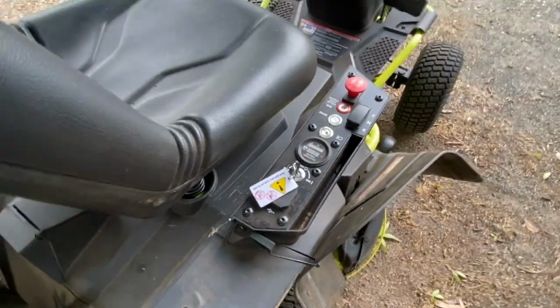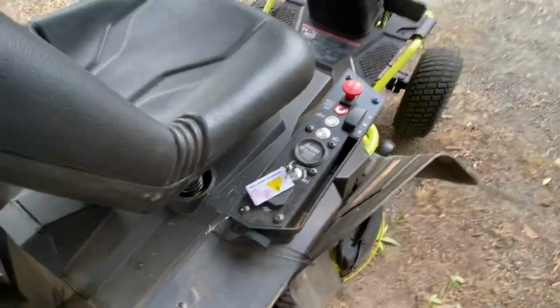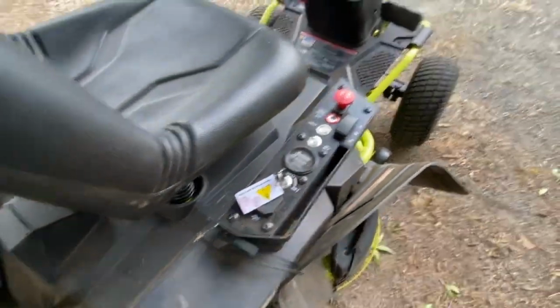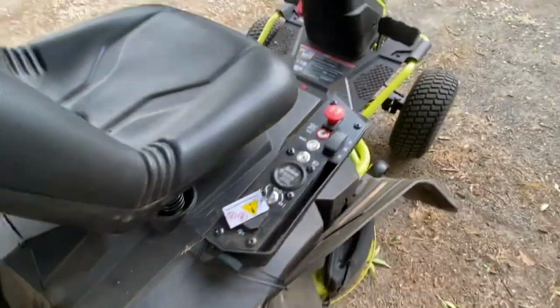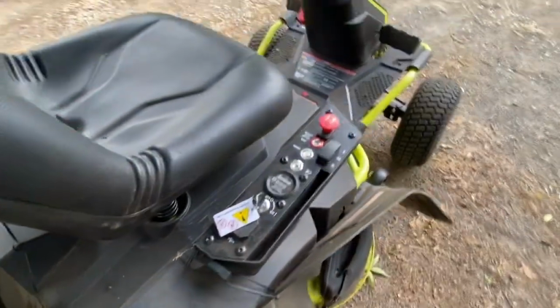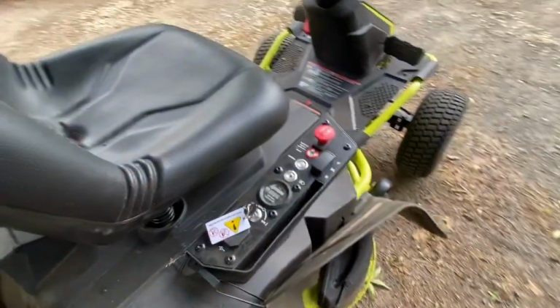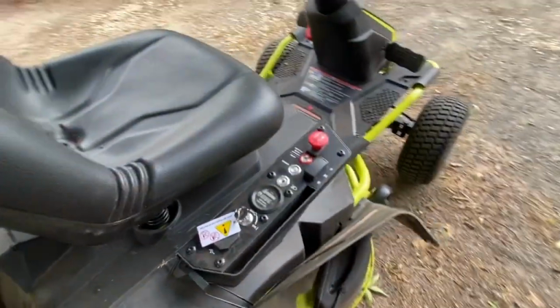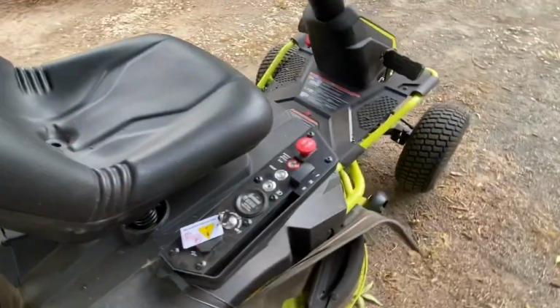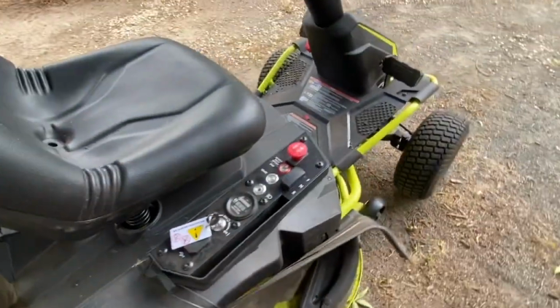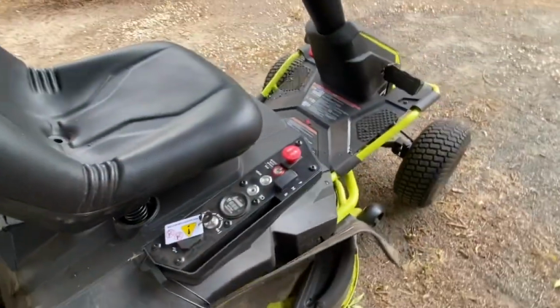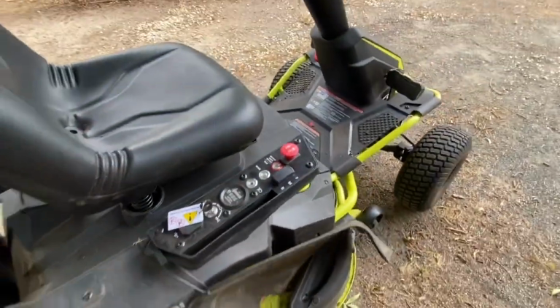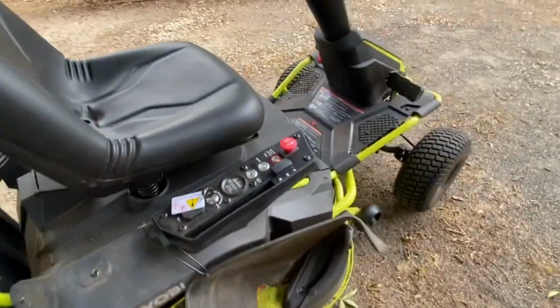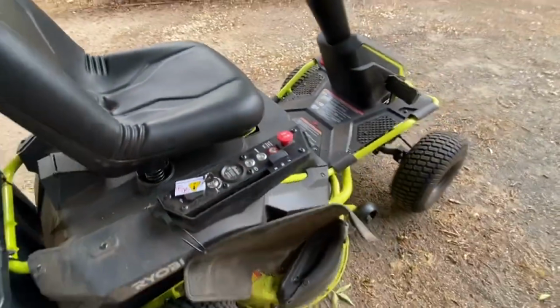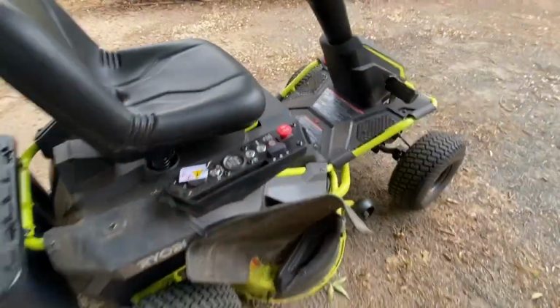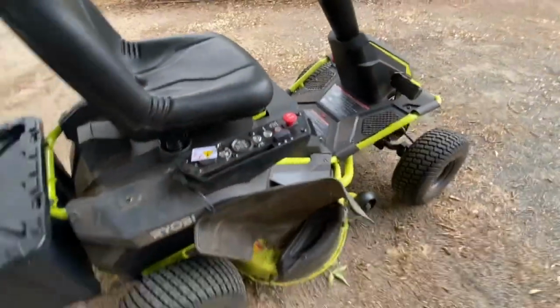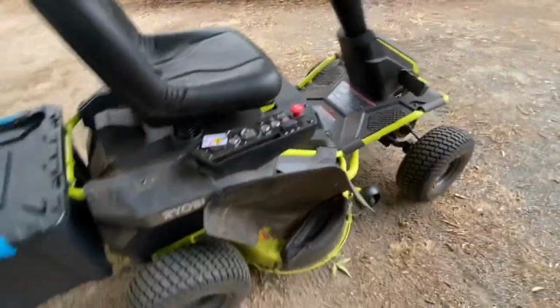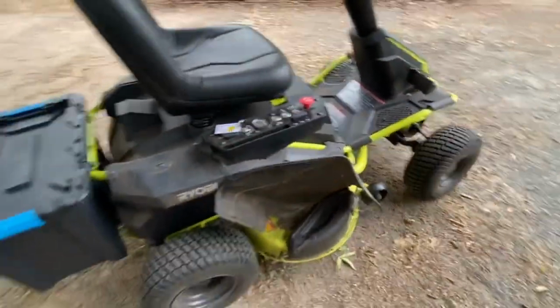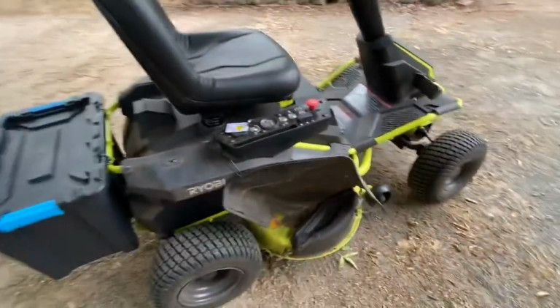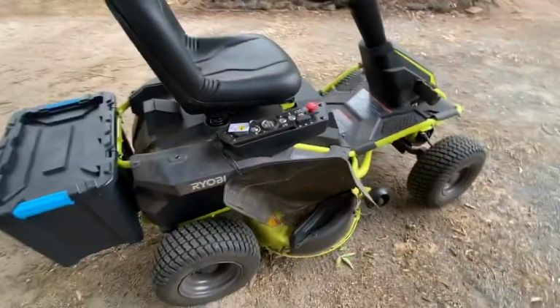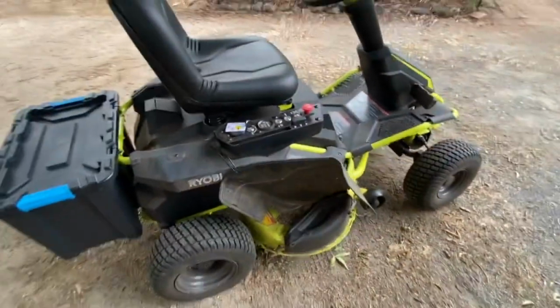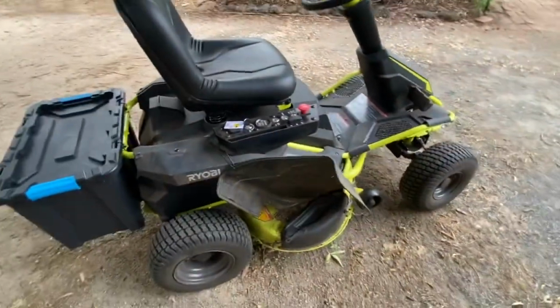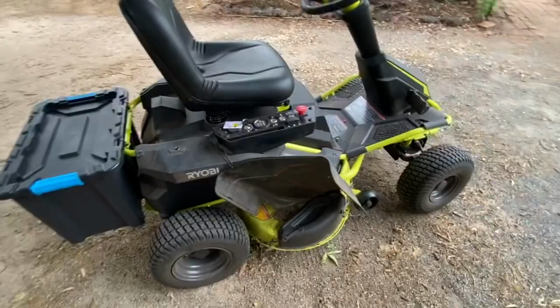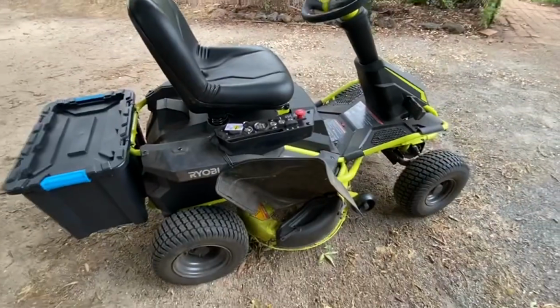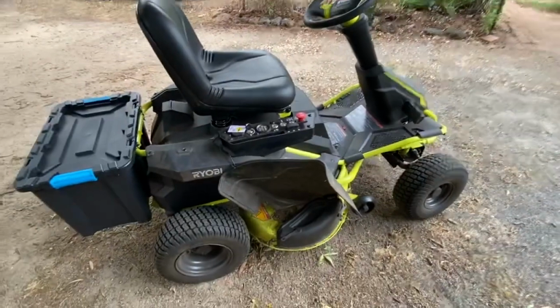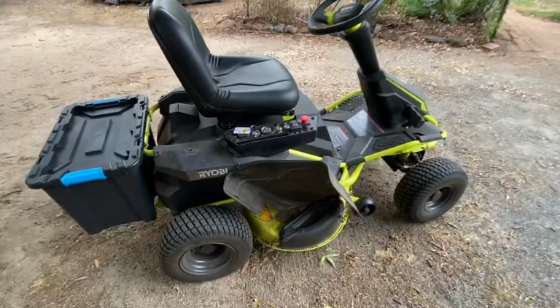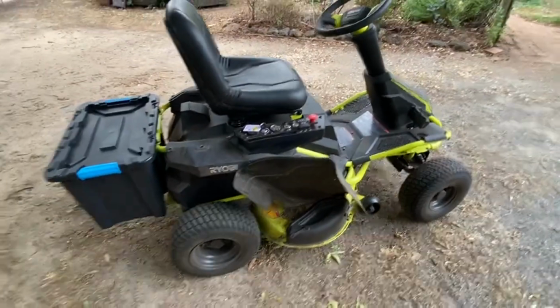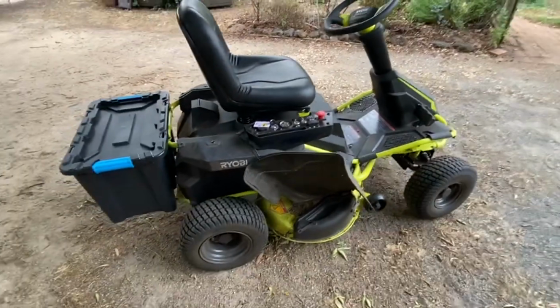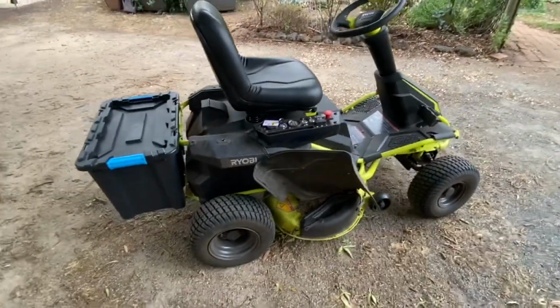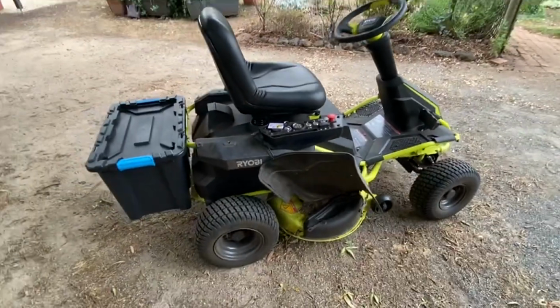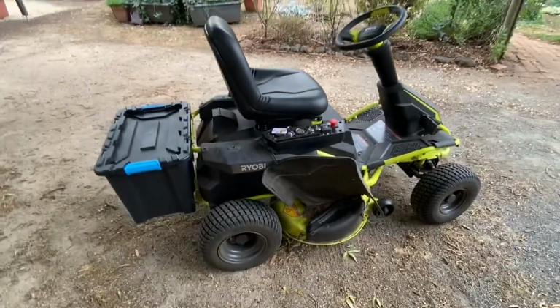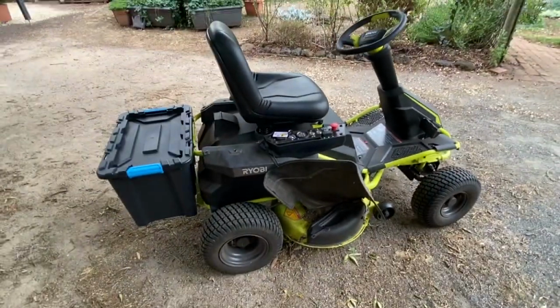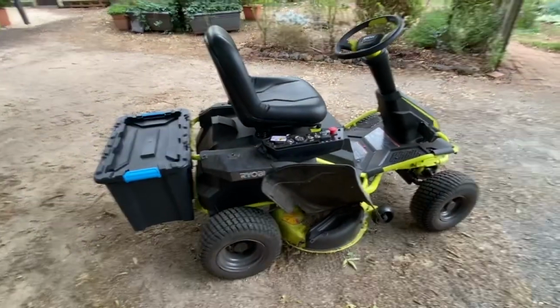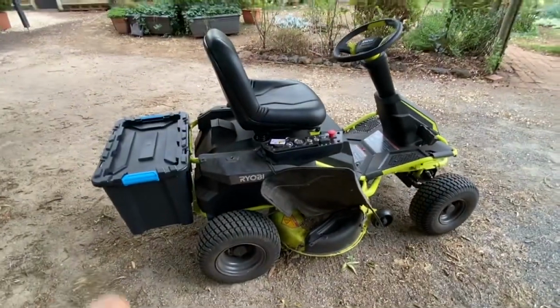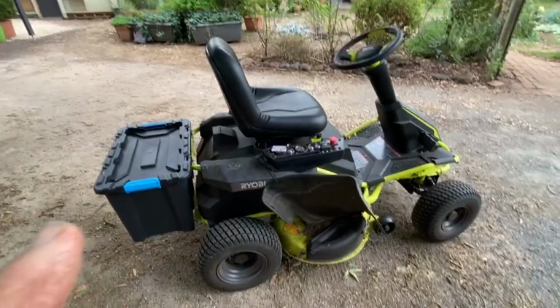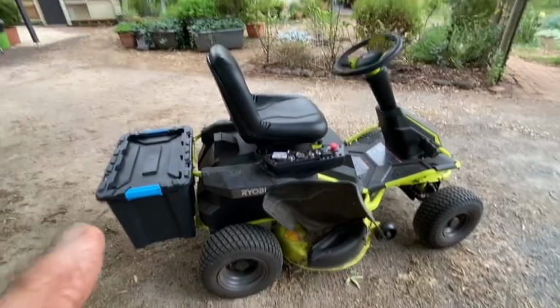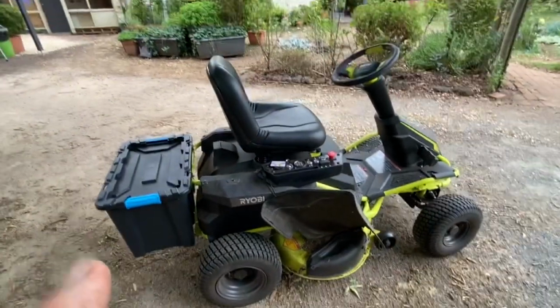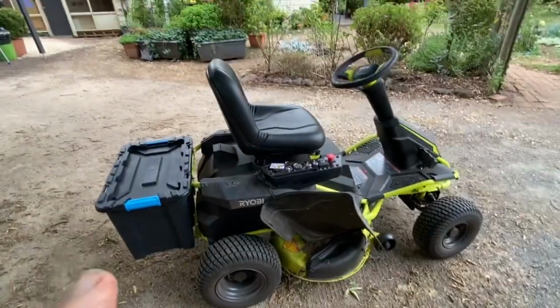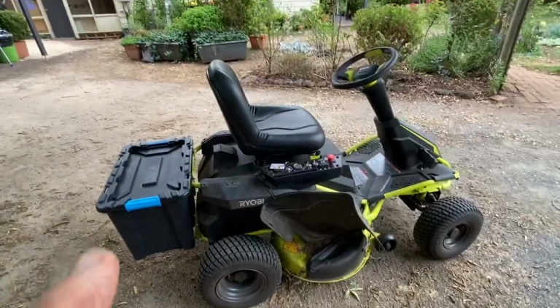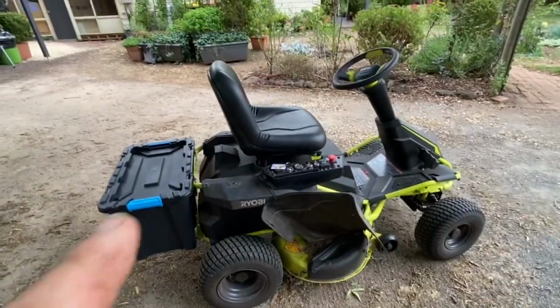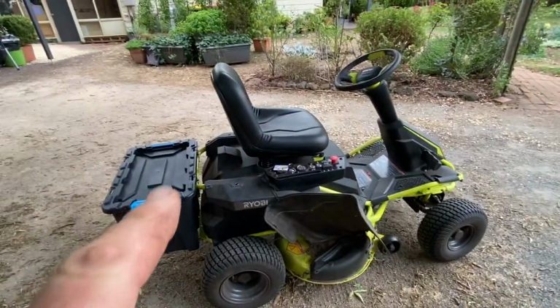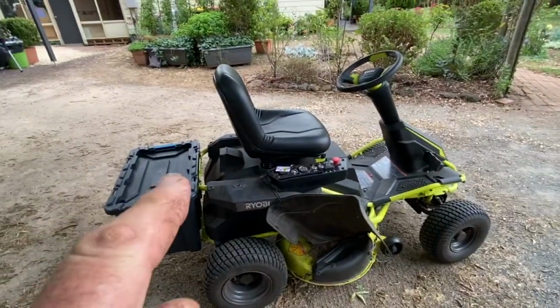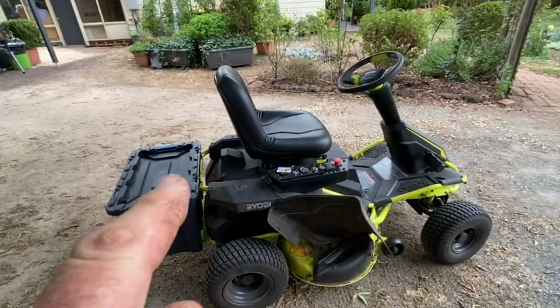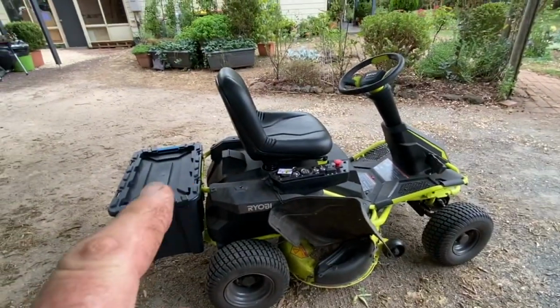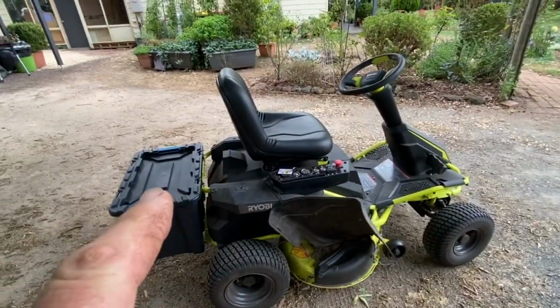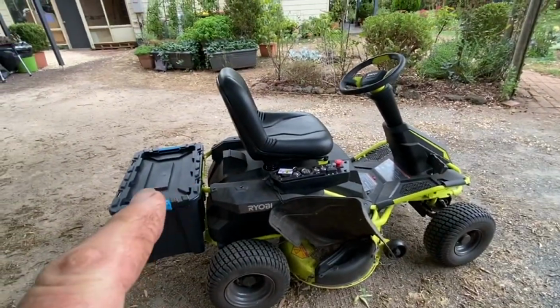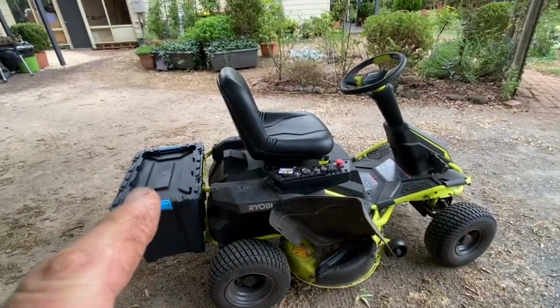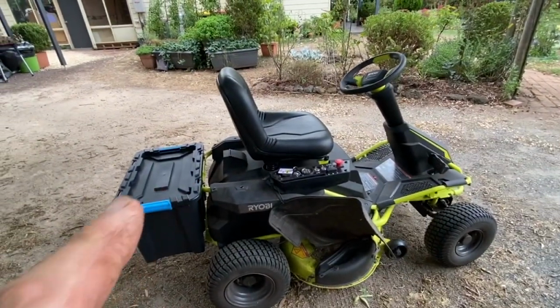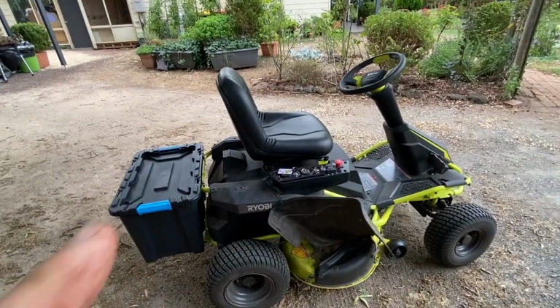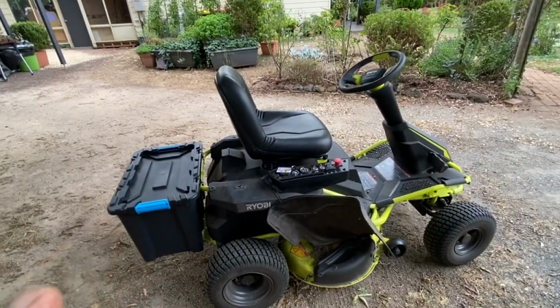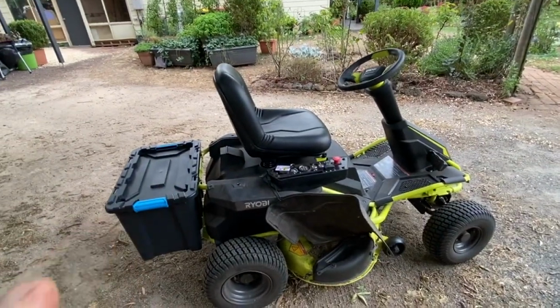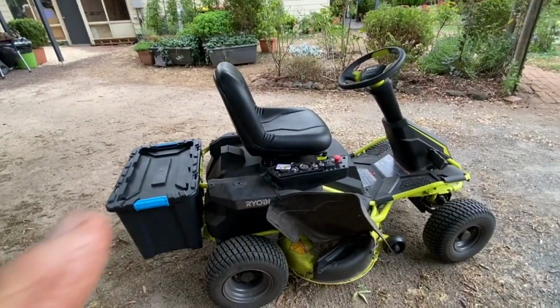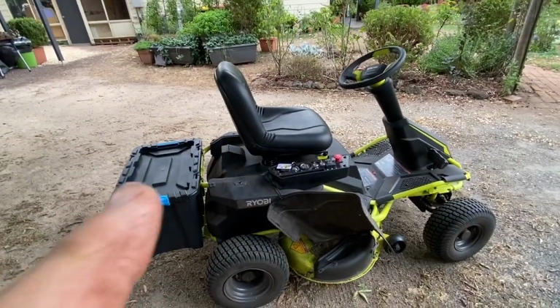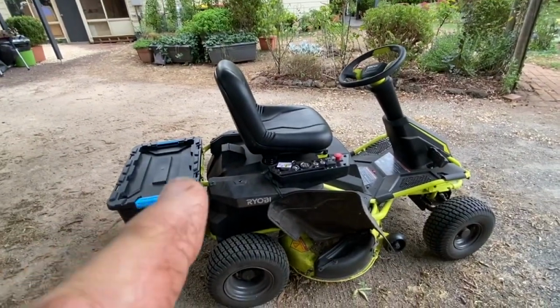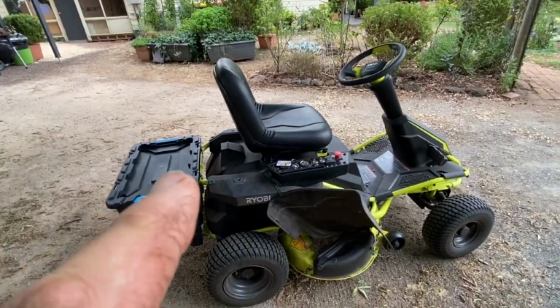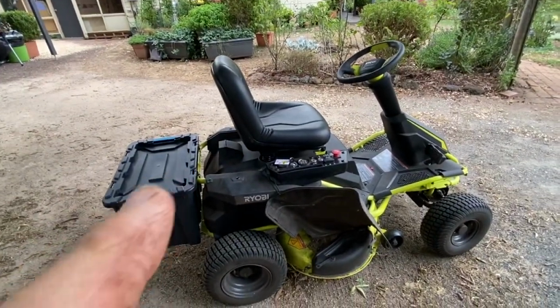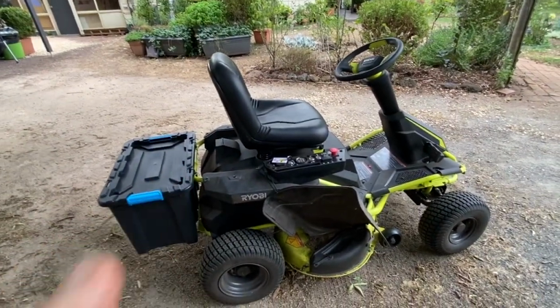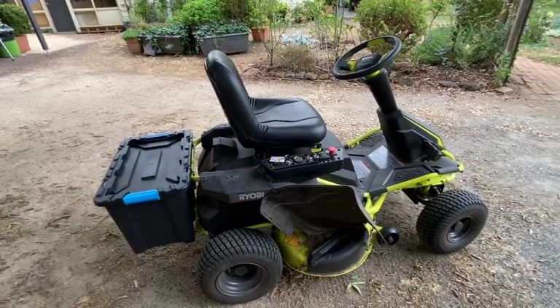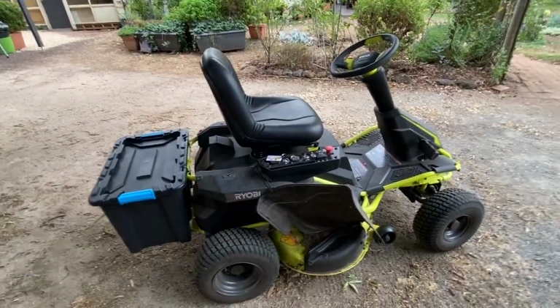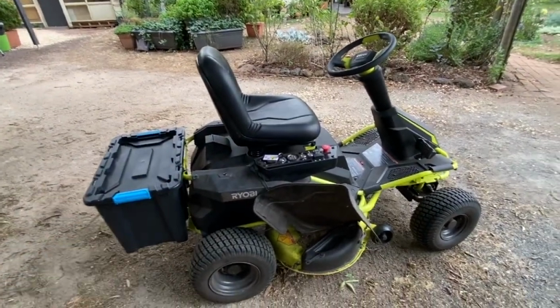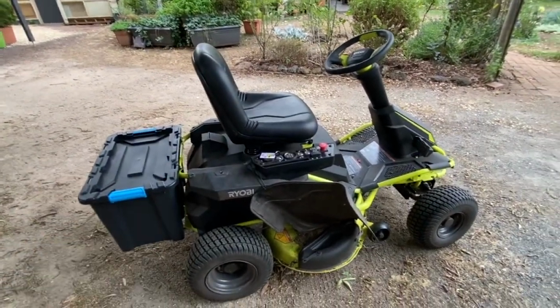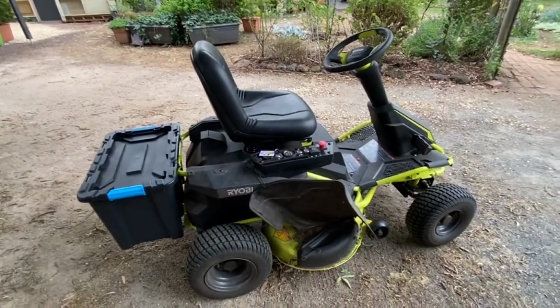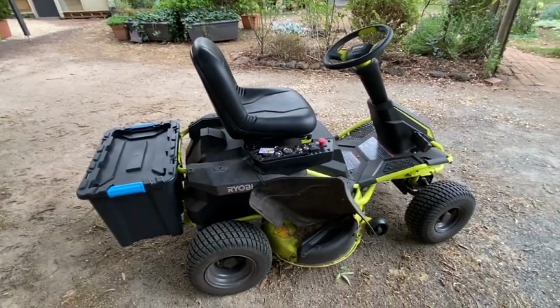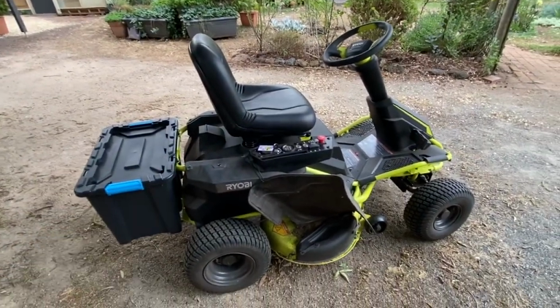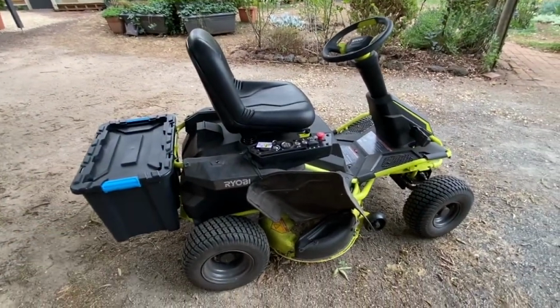But all in all, great little unit — it's like a little ute, a little baby ute. I love it.